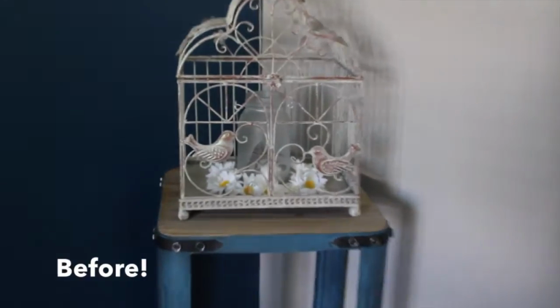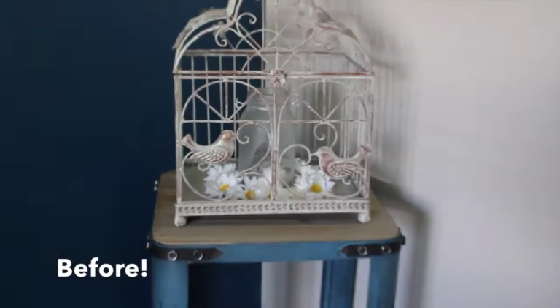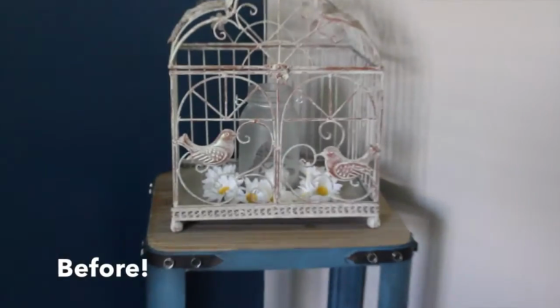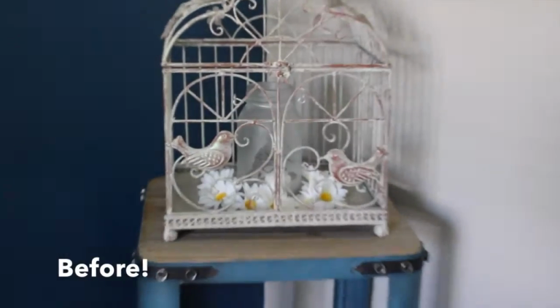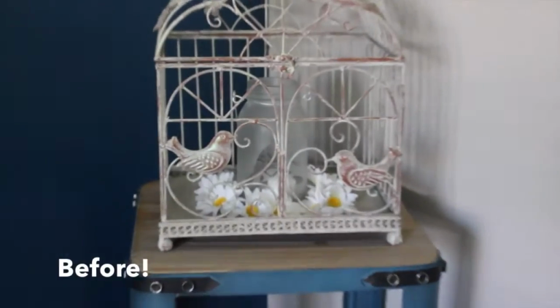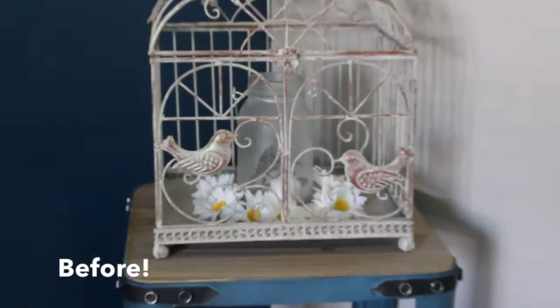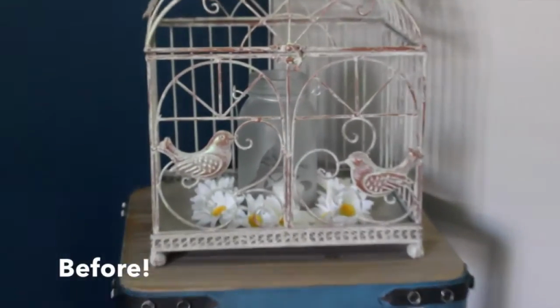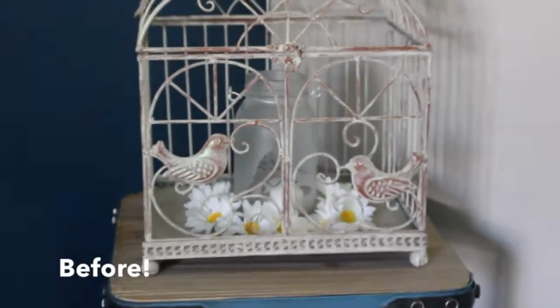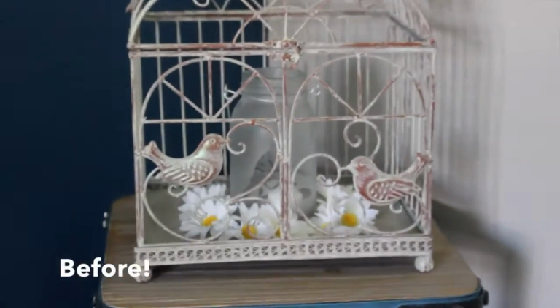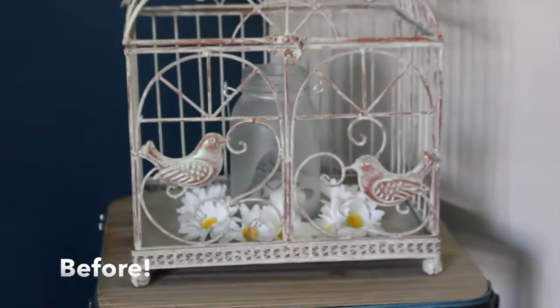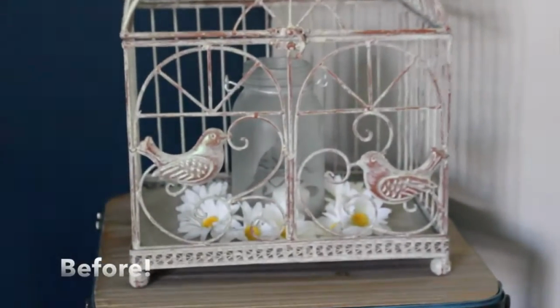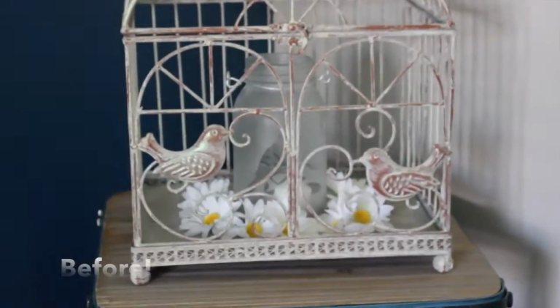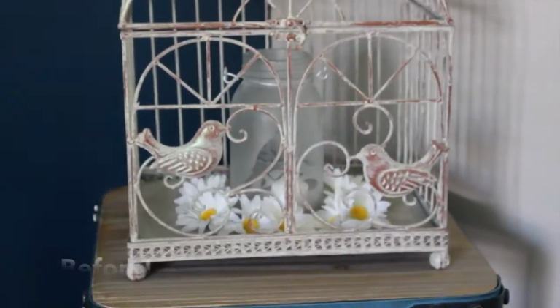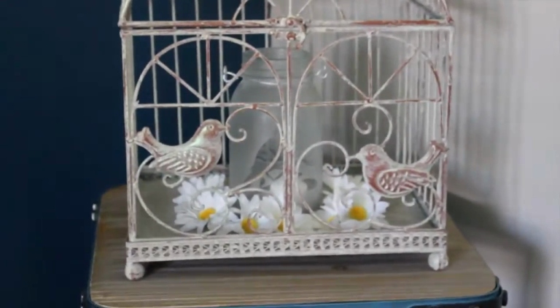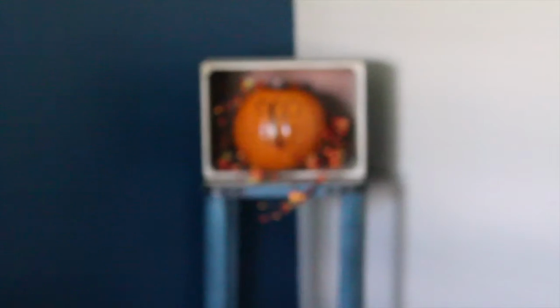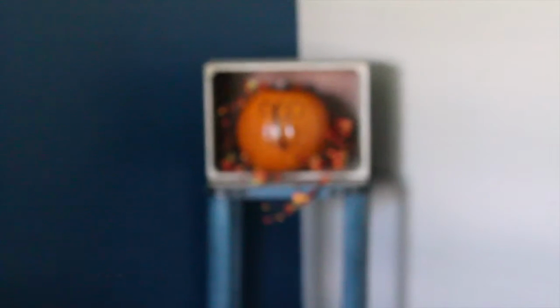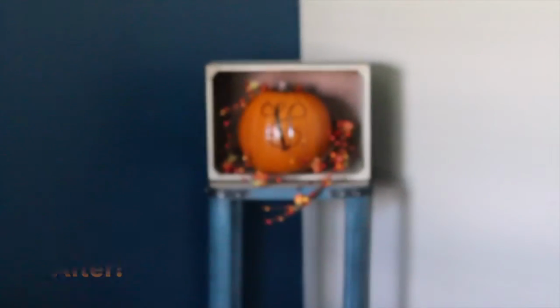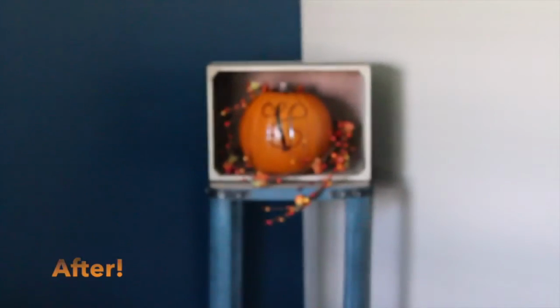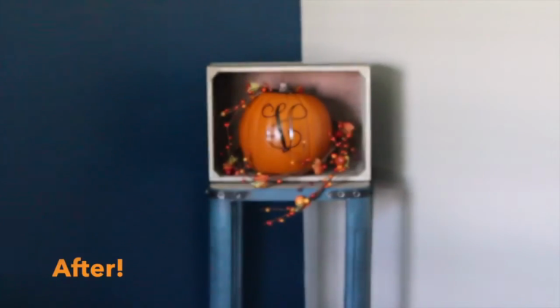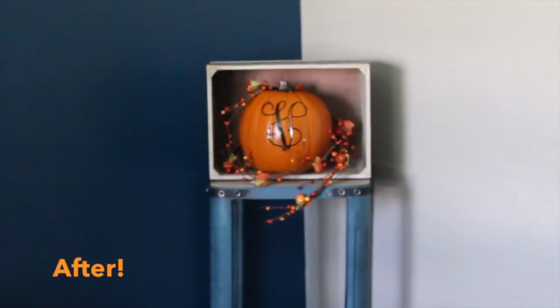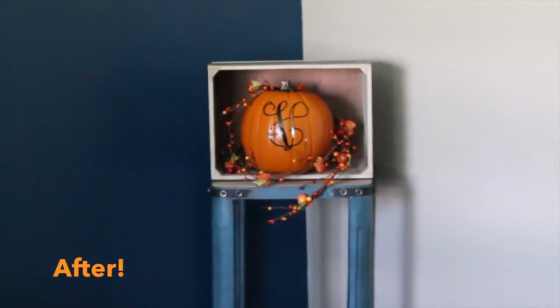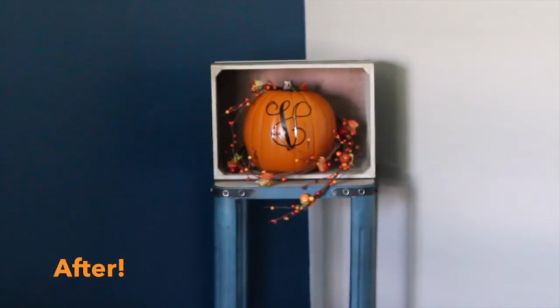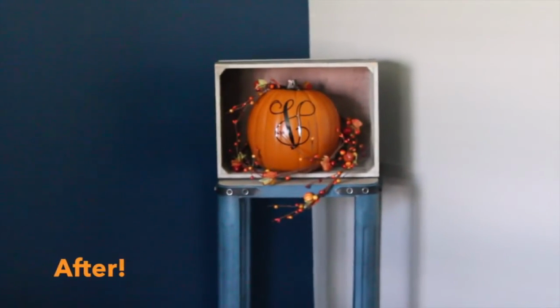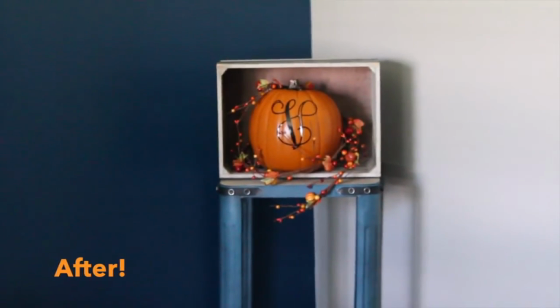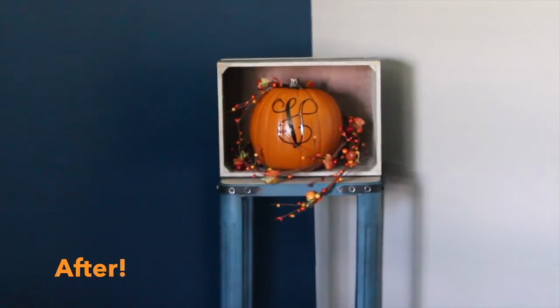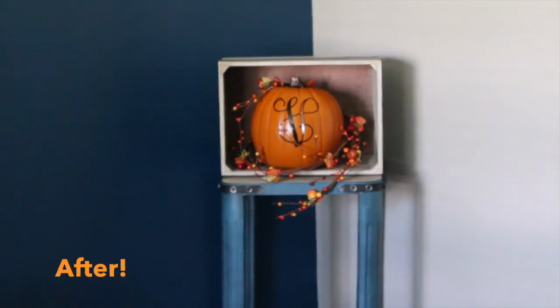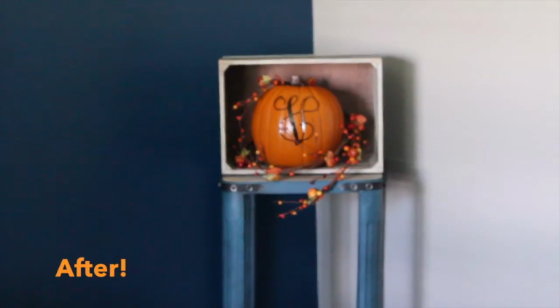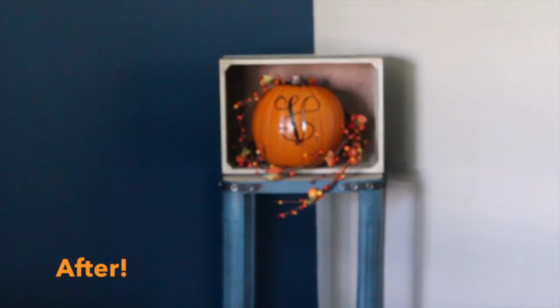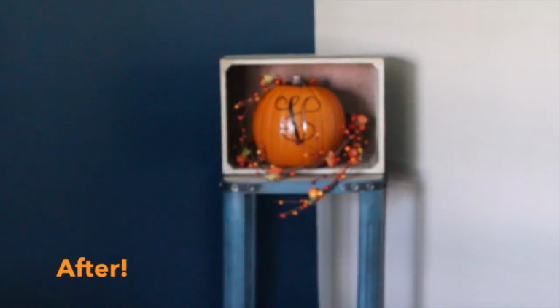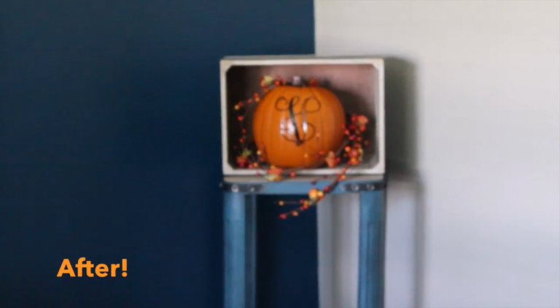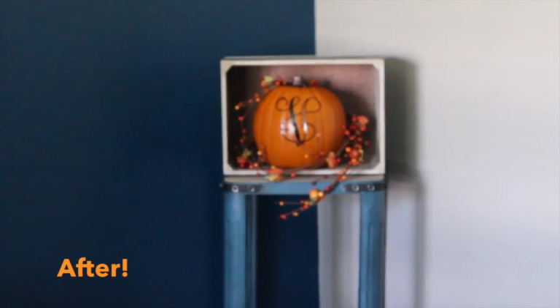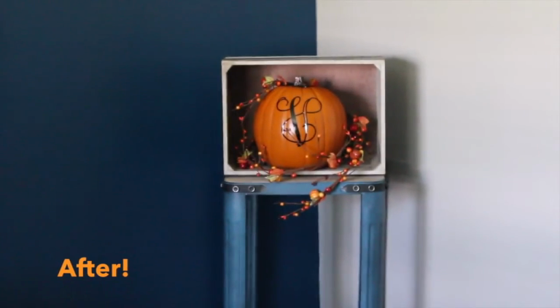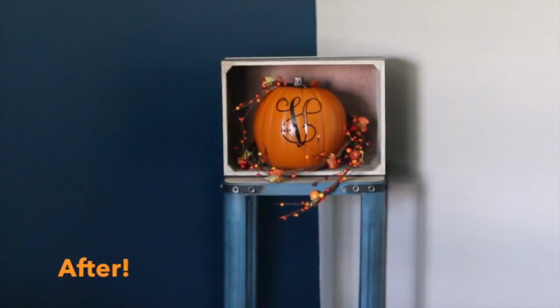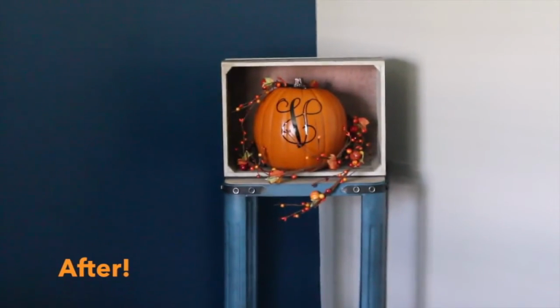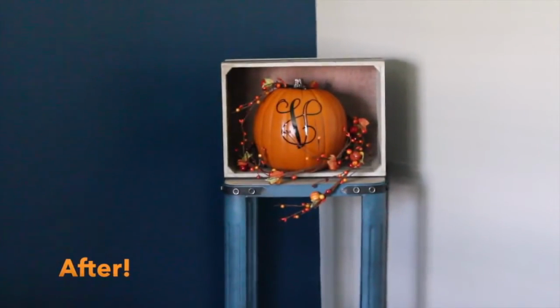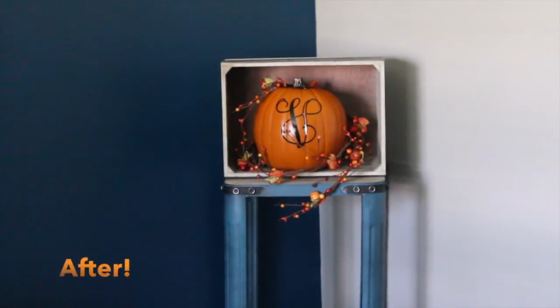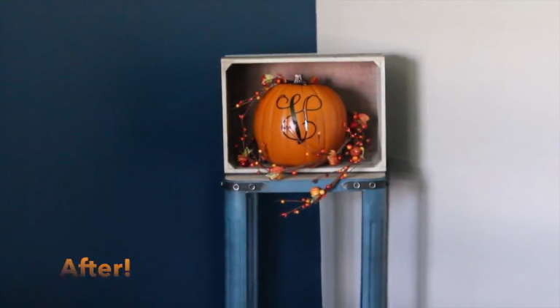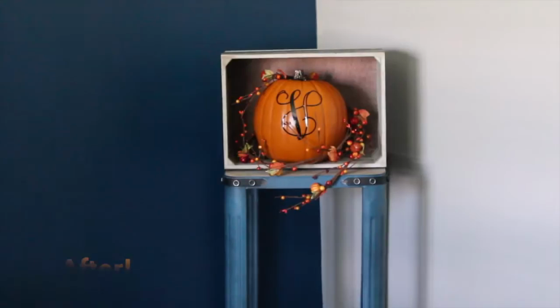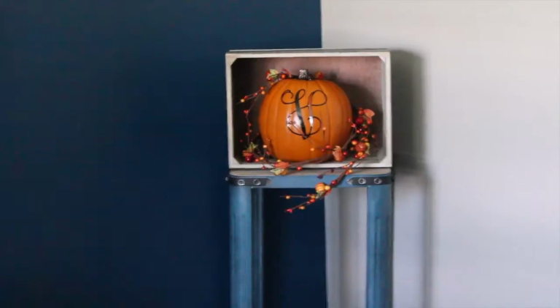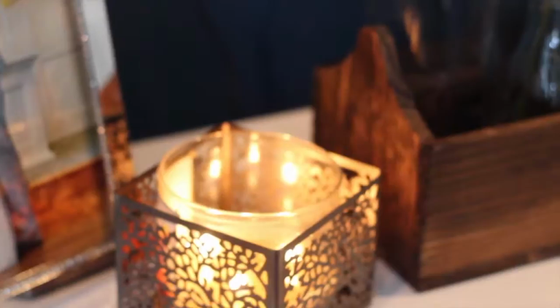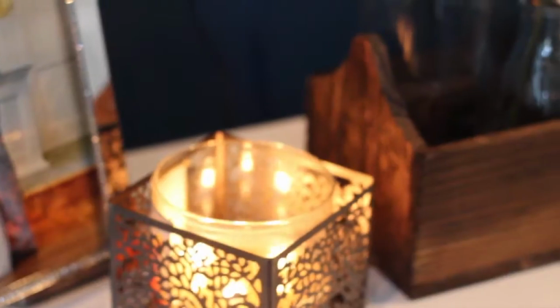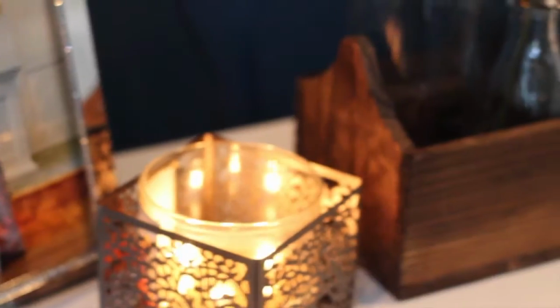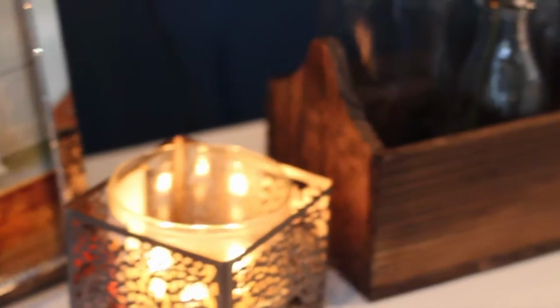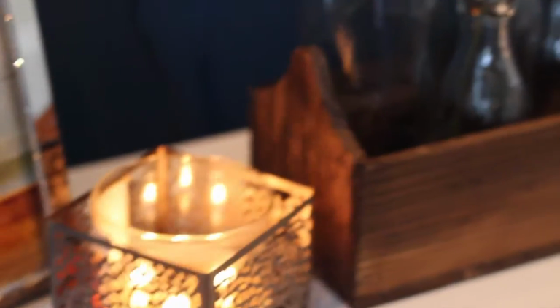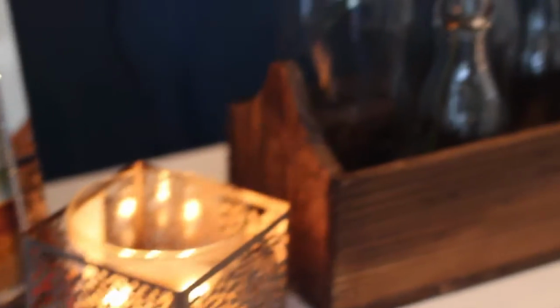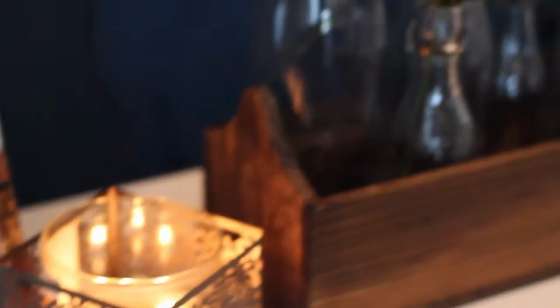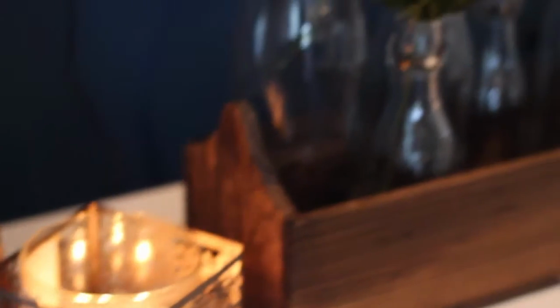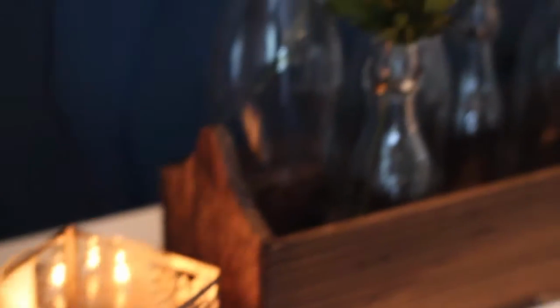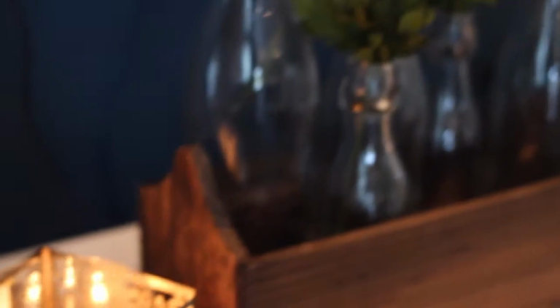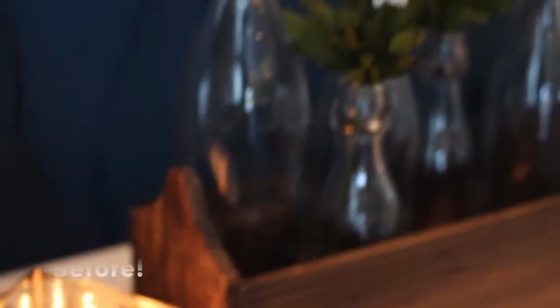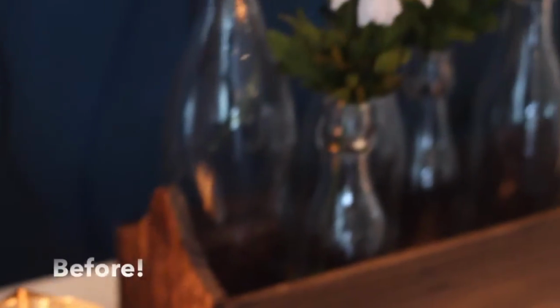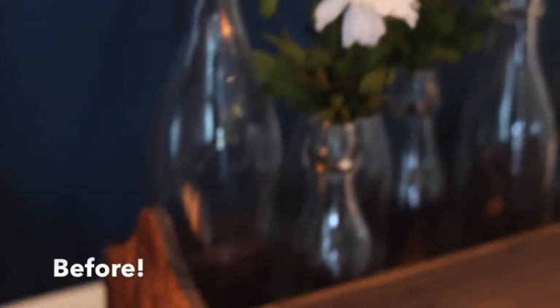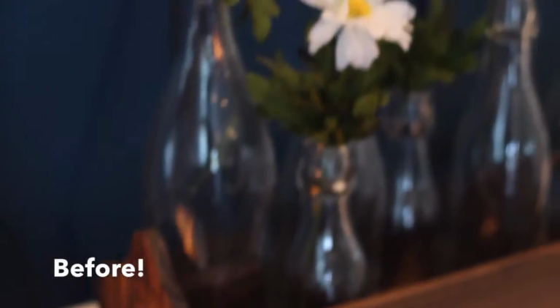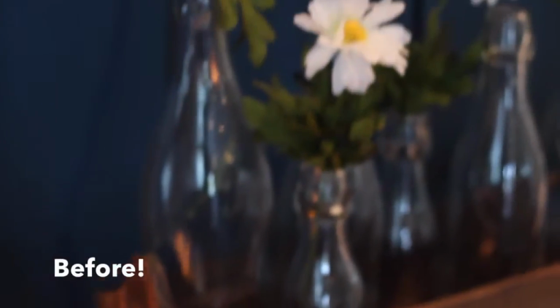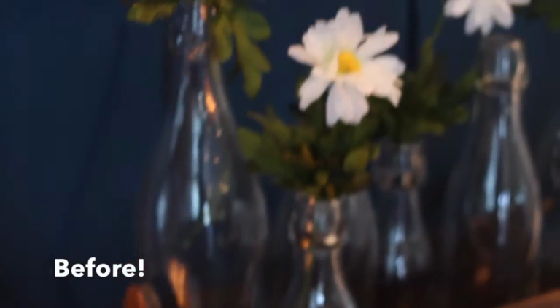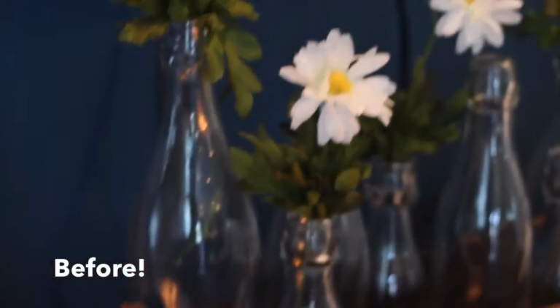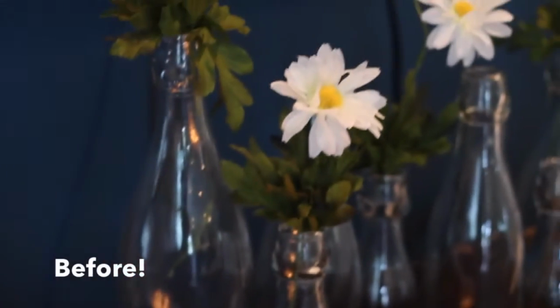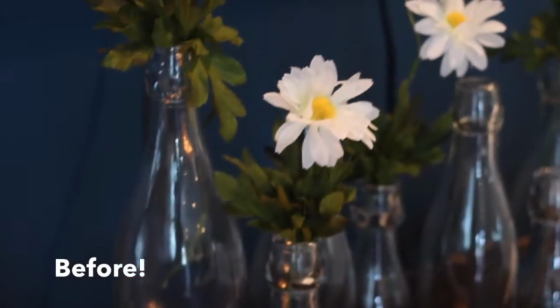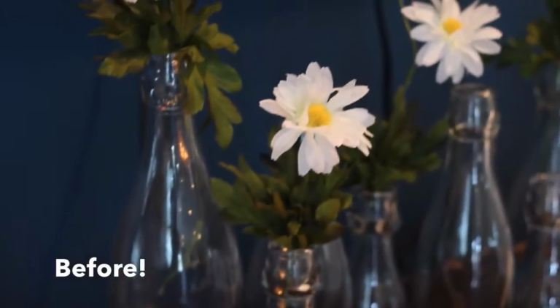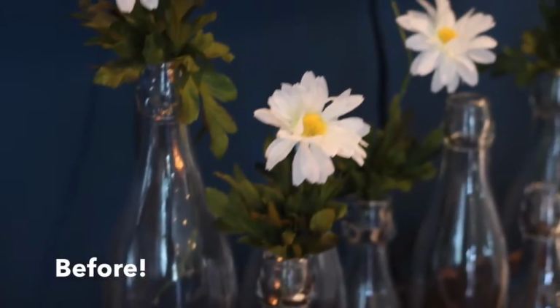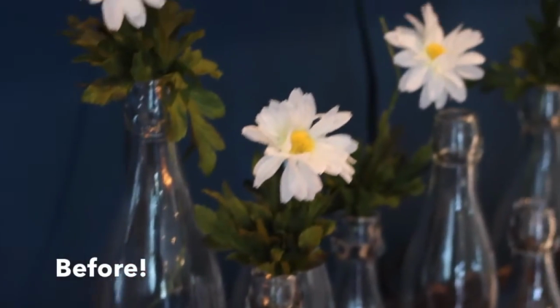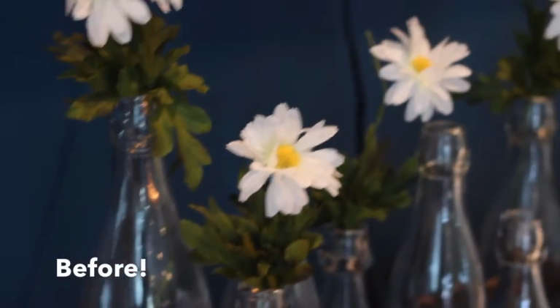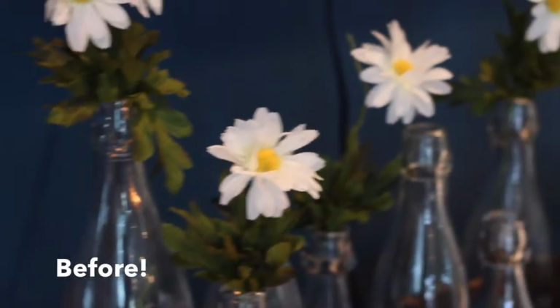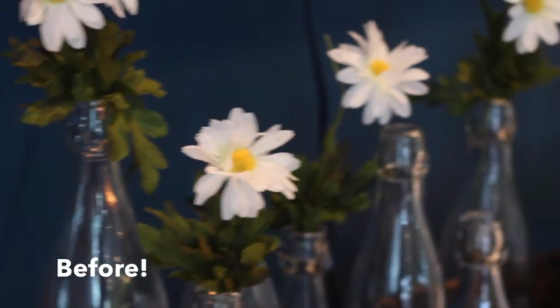This little area in the corner of my living room now has a cute little pumpkin from Michael's as well as some boxes, also from Michael's.